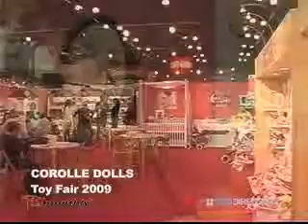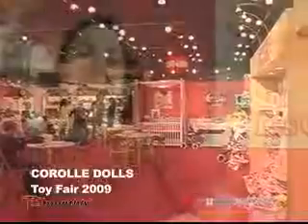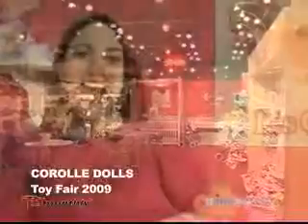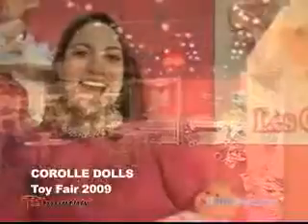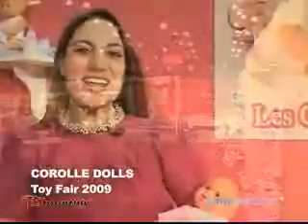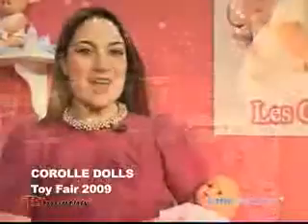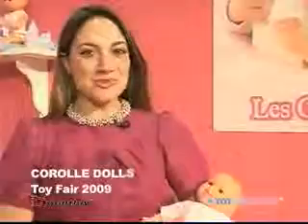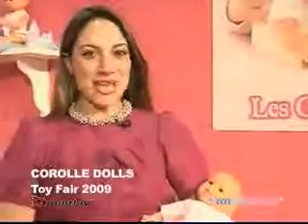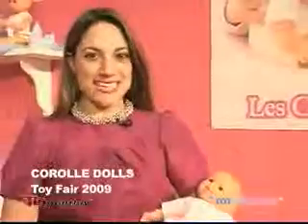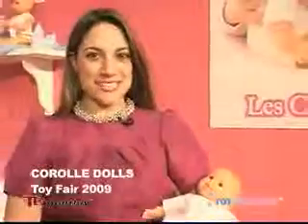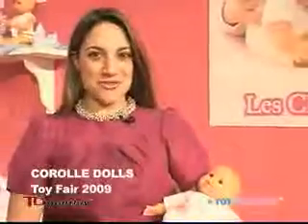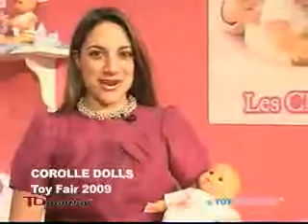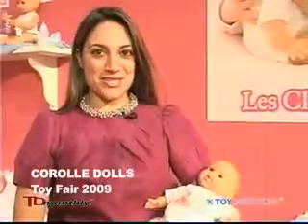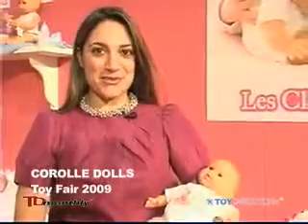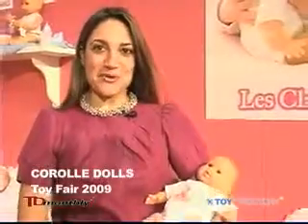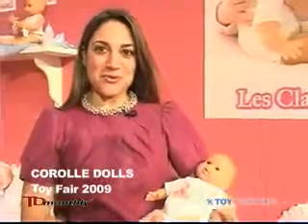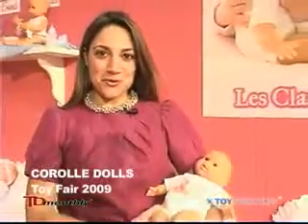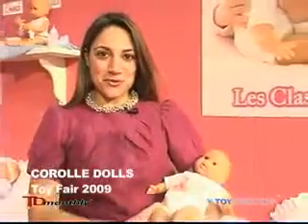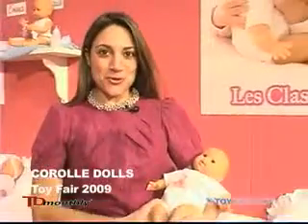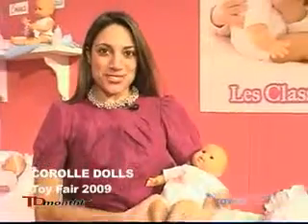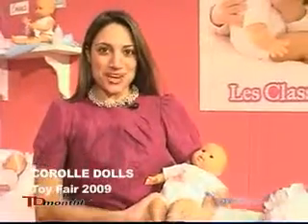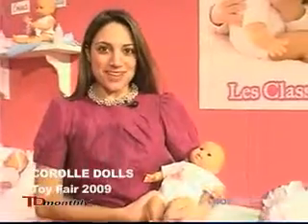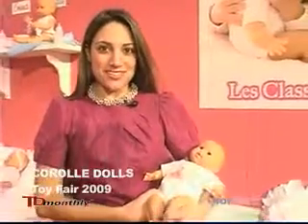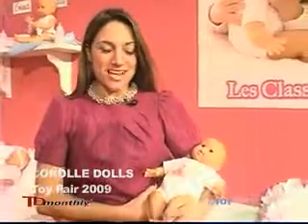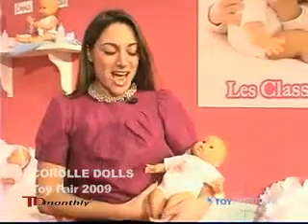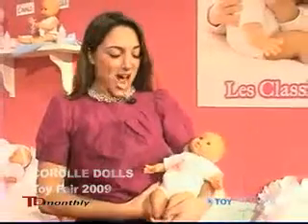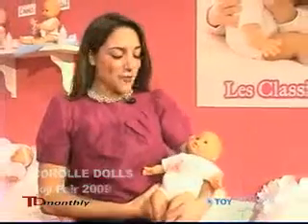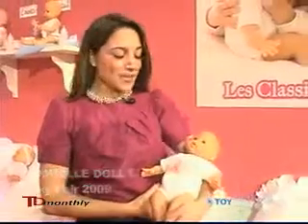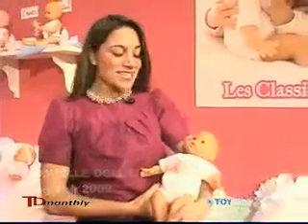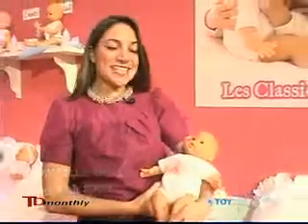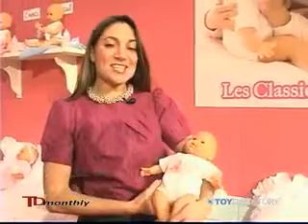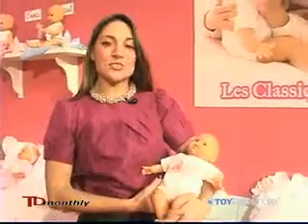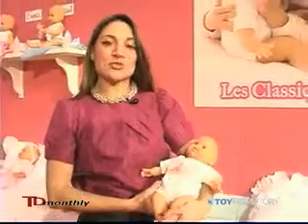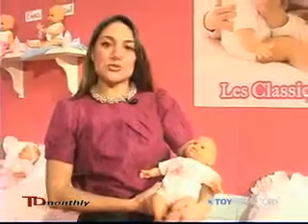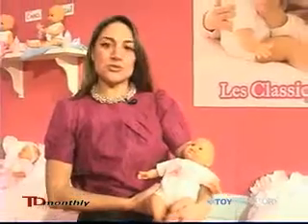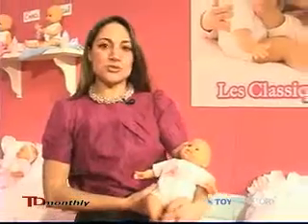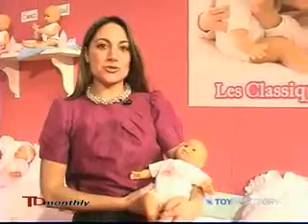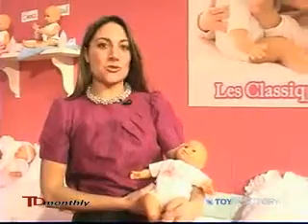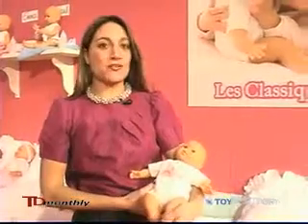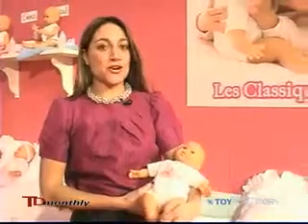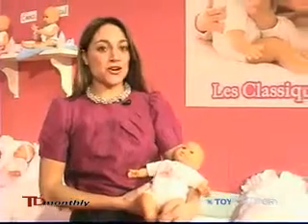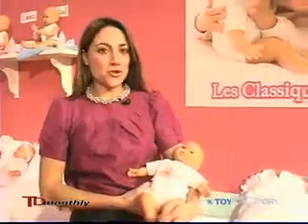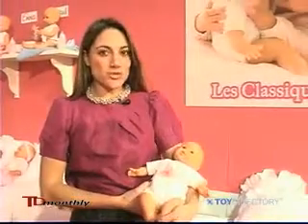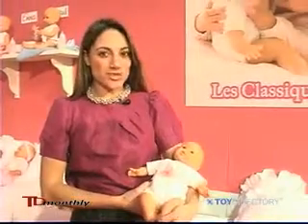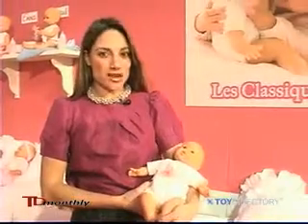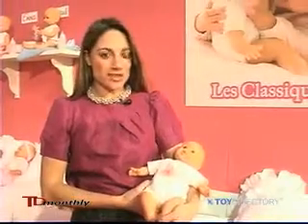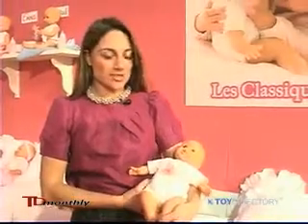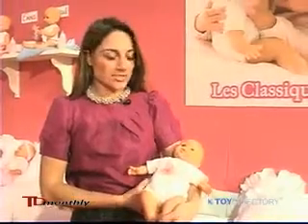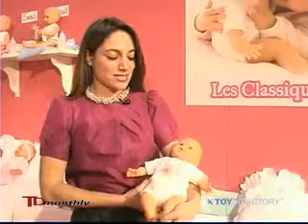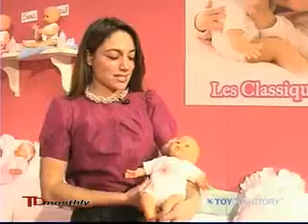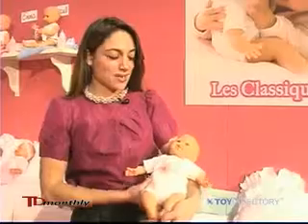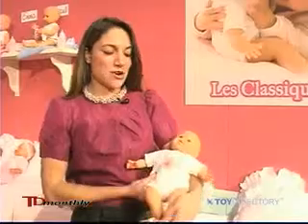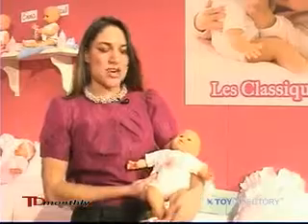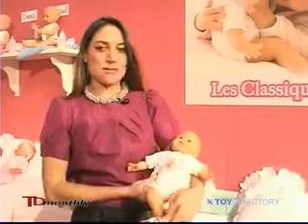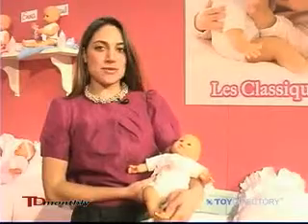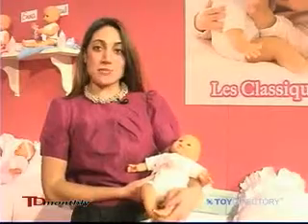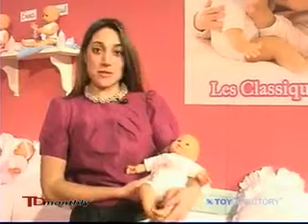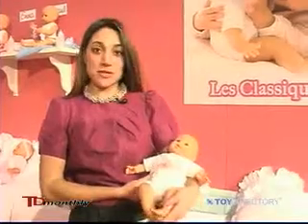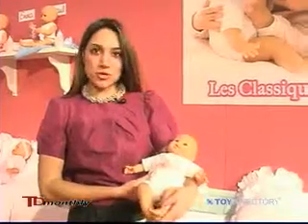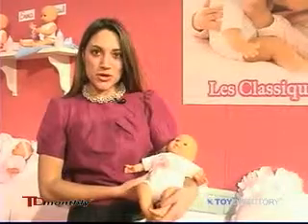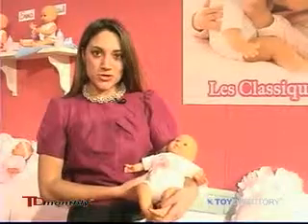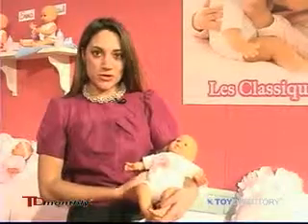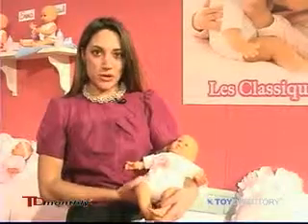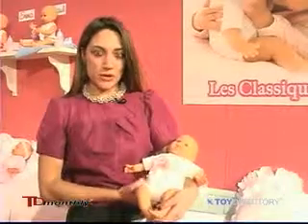Hi, I'm Liza Grando from Corolle Dolls. I wanted to introduce you to one of our newest dolls this year. Her name is Baby Tresor.